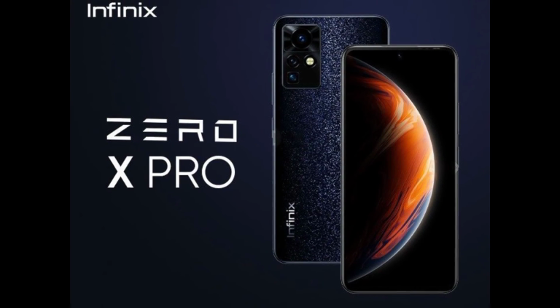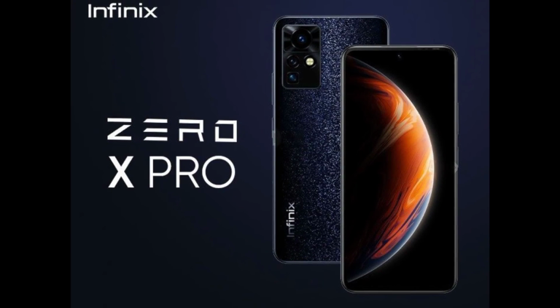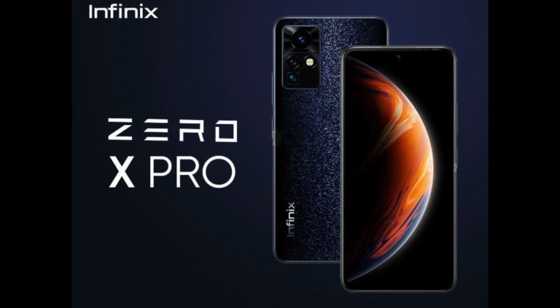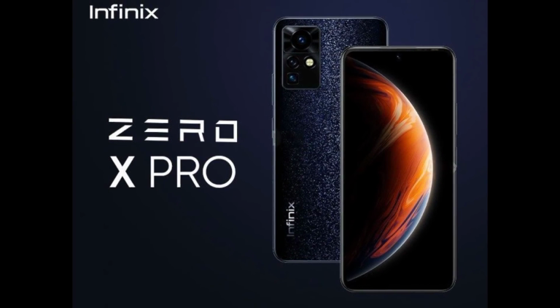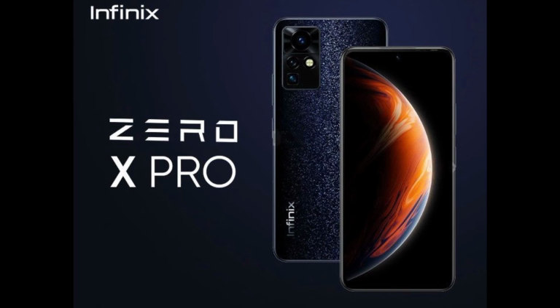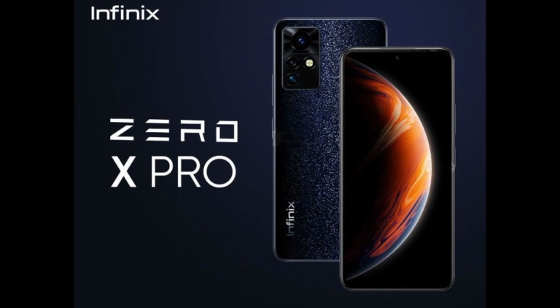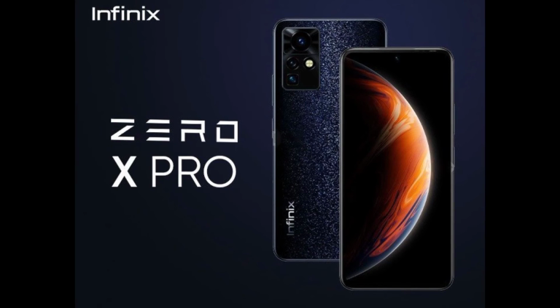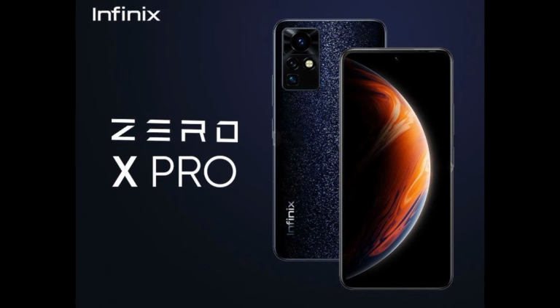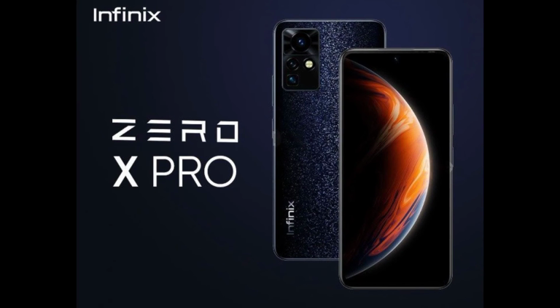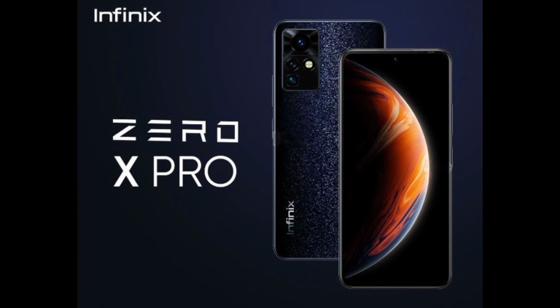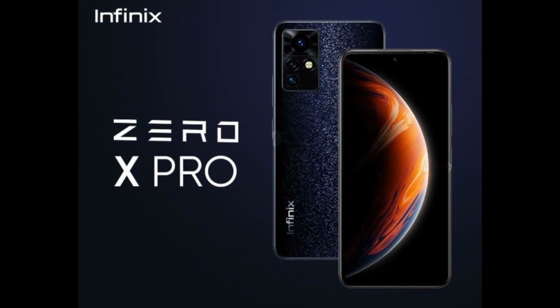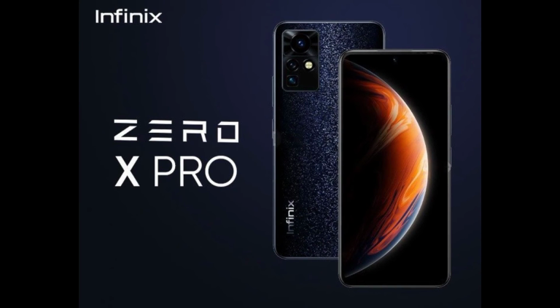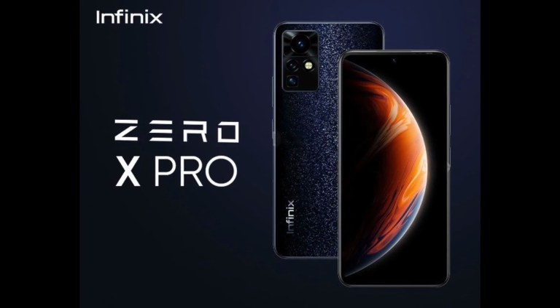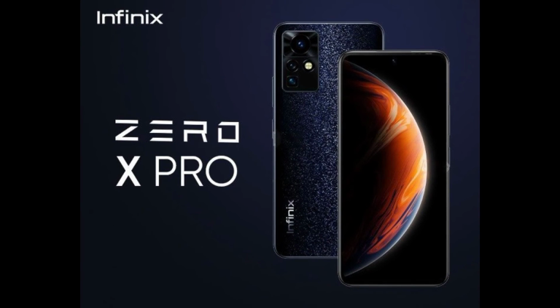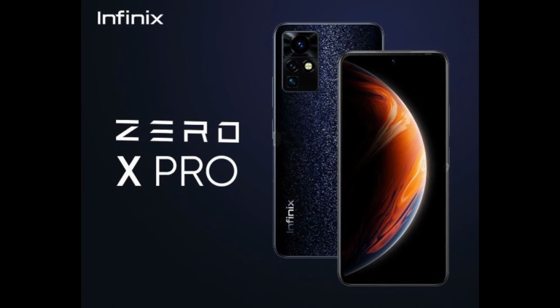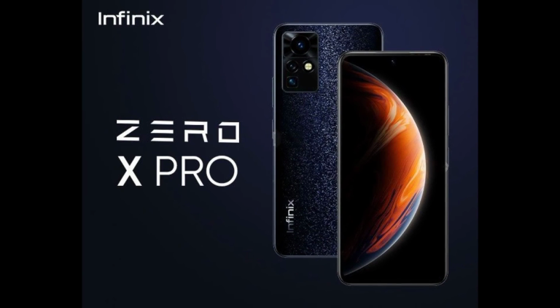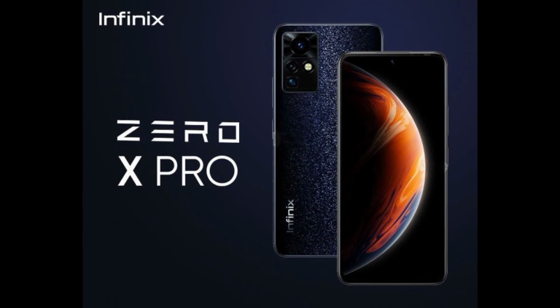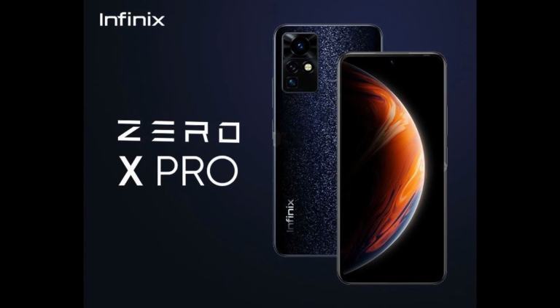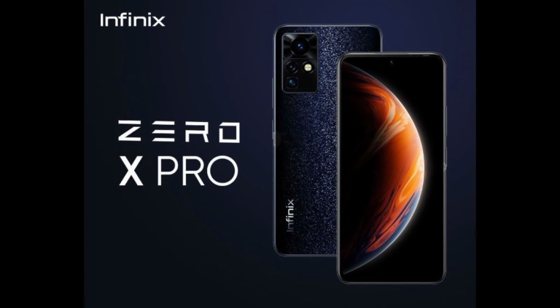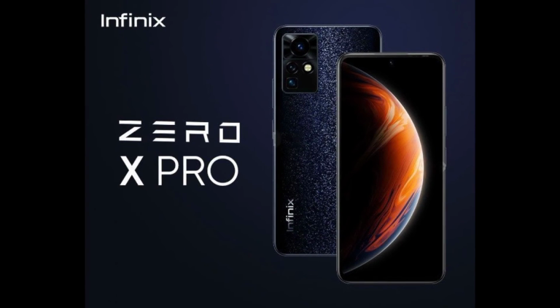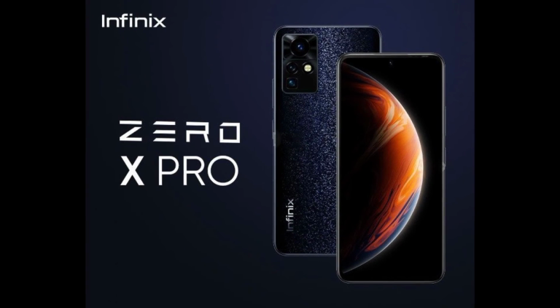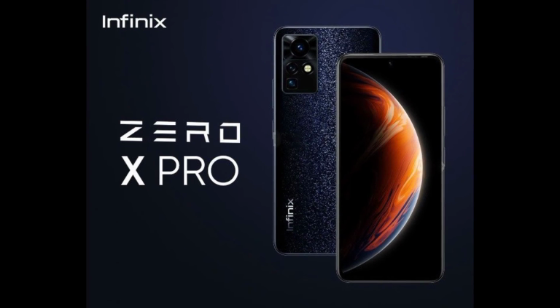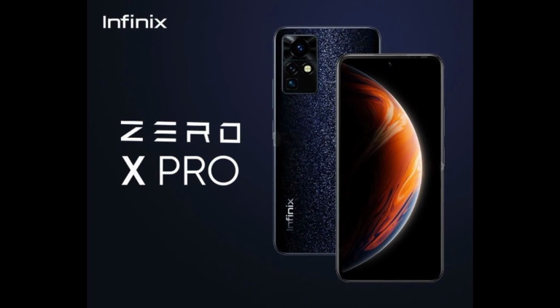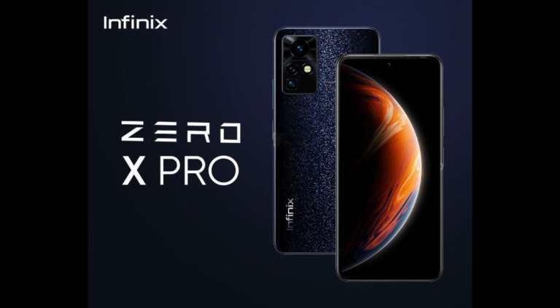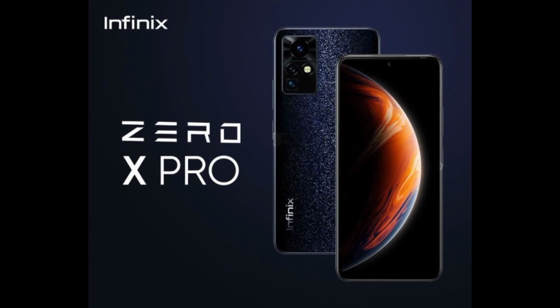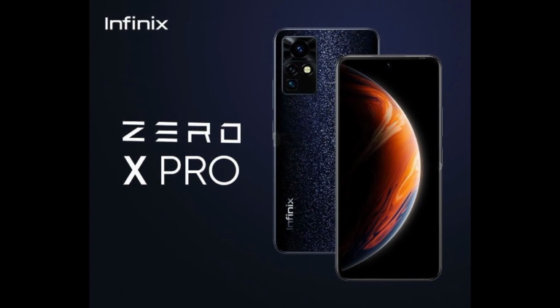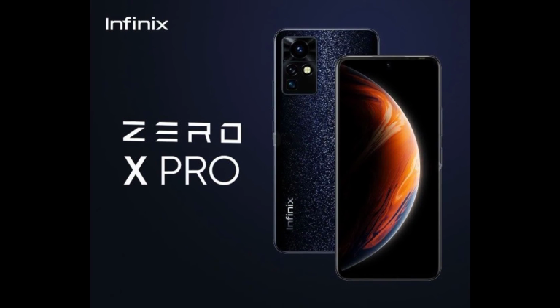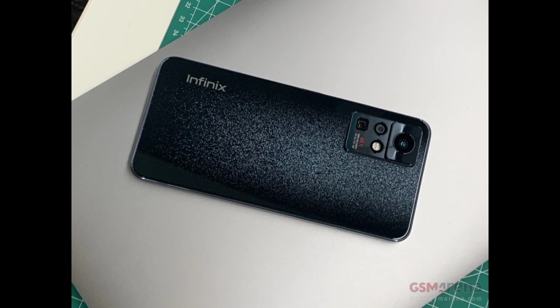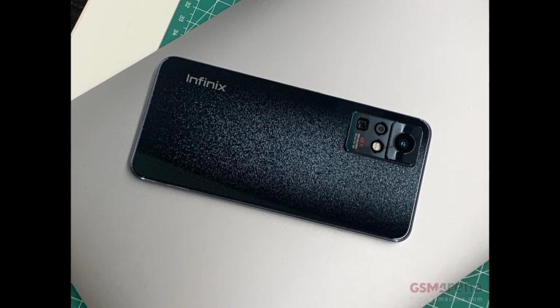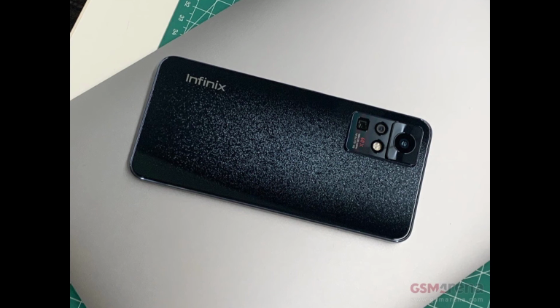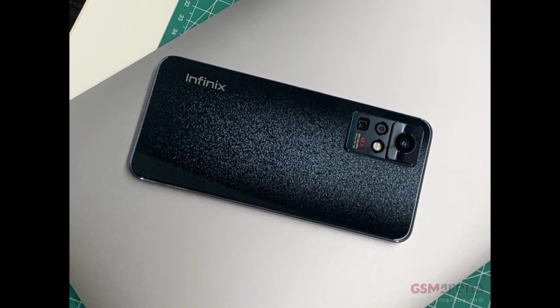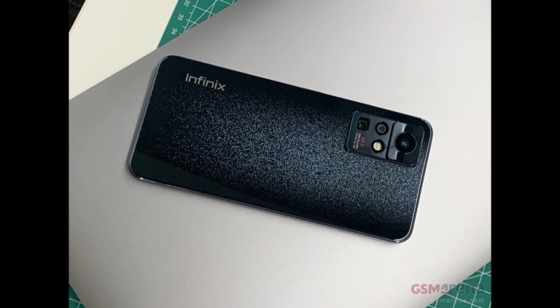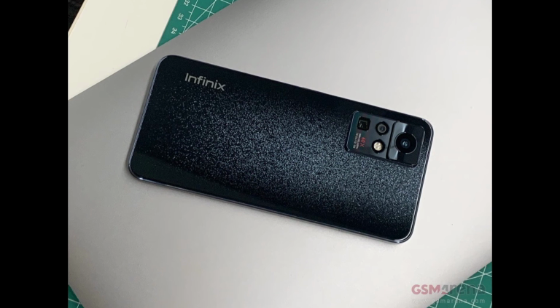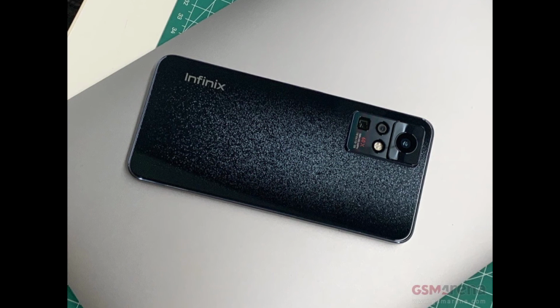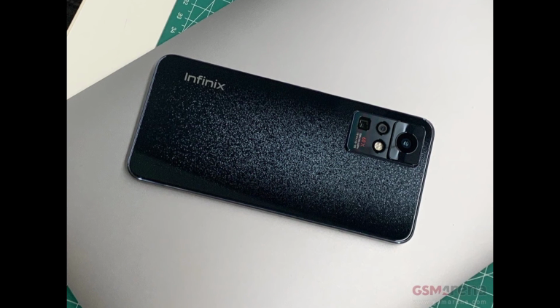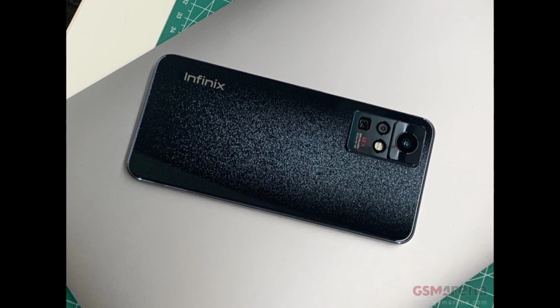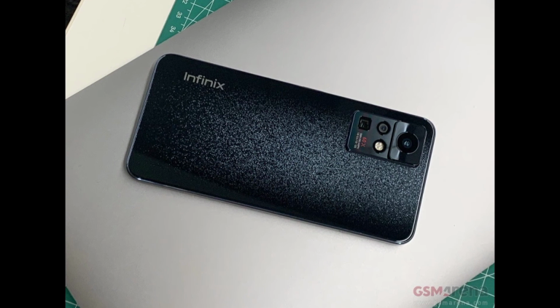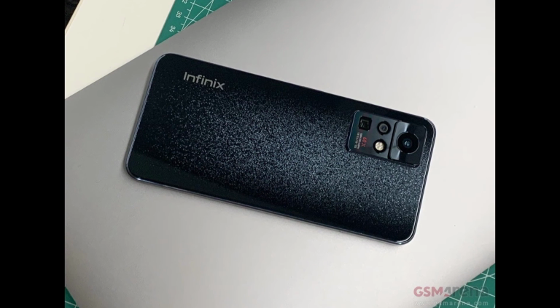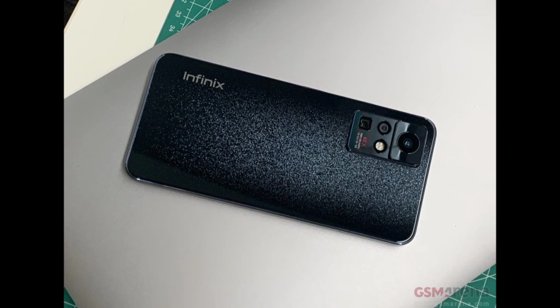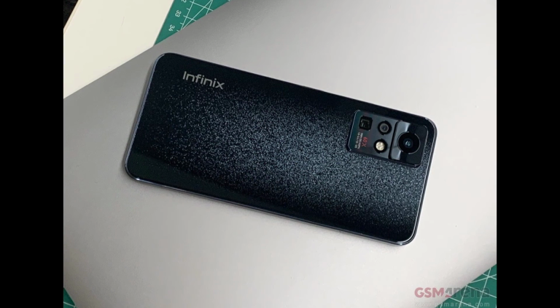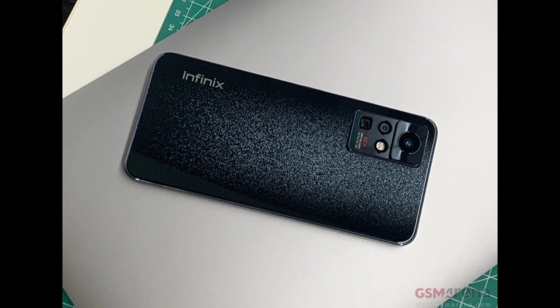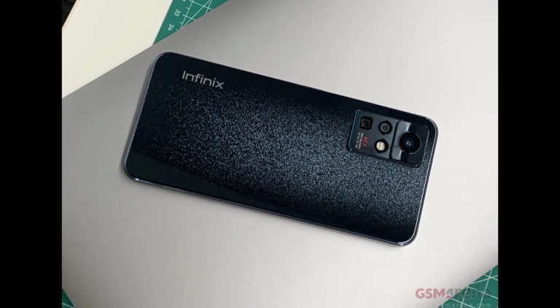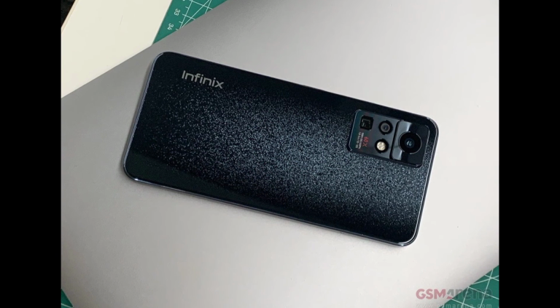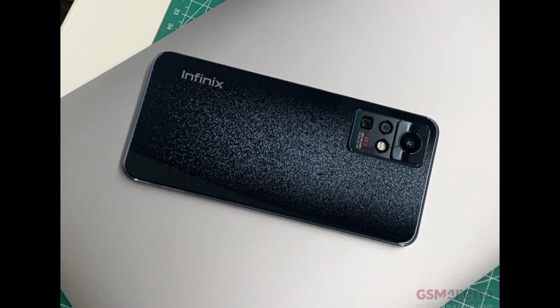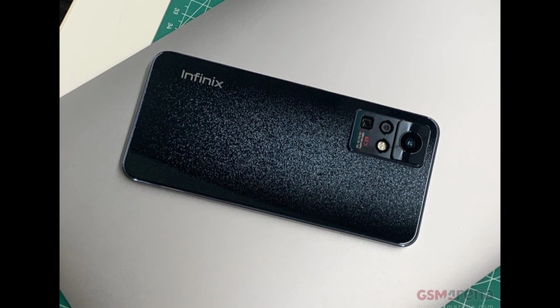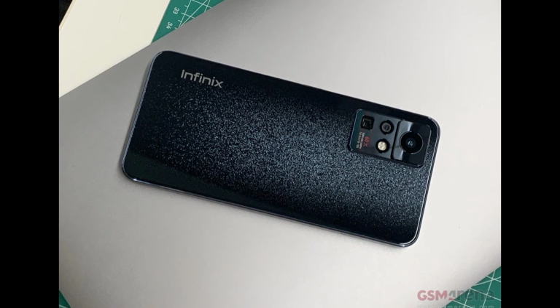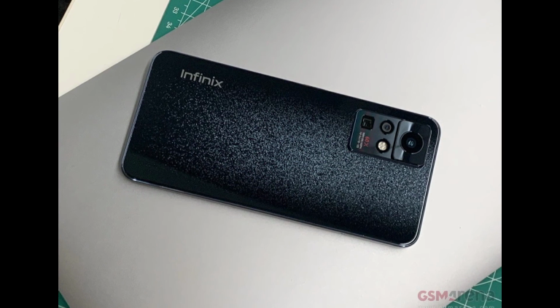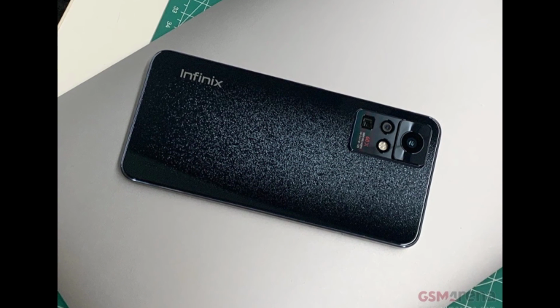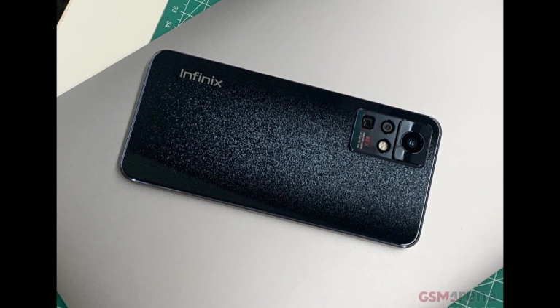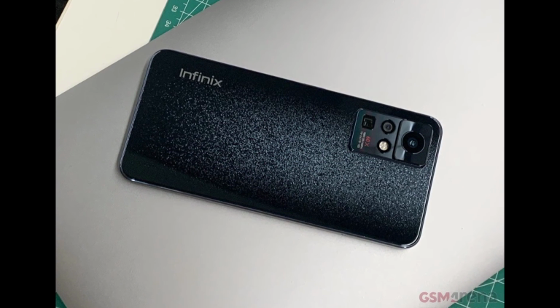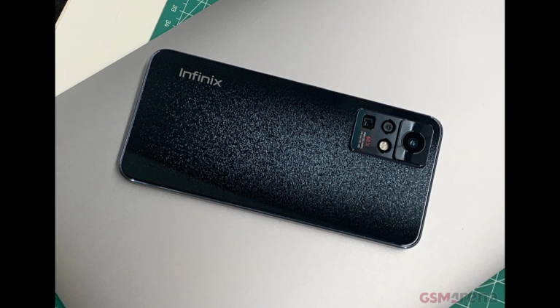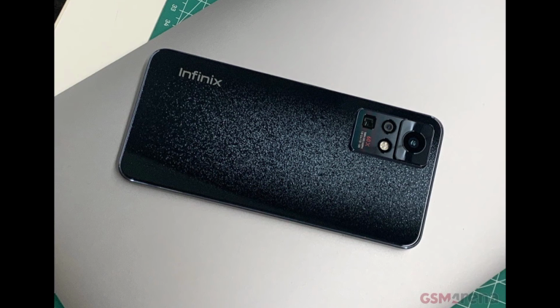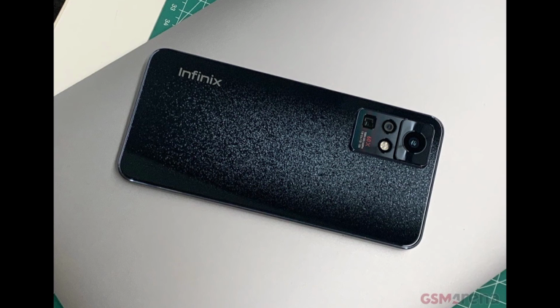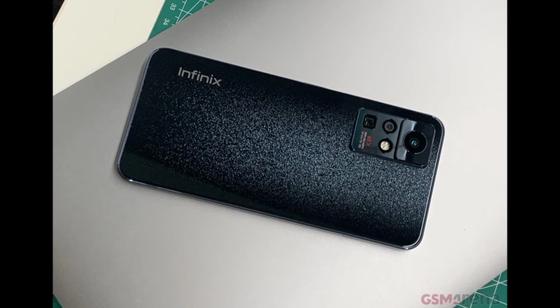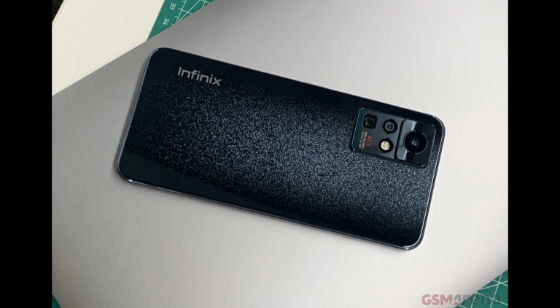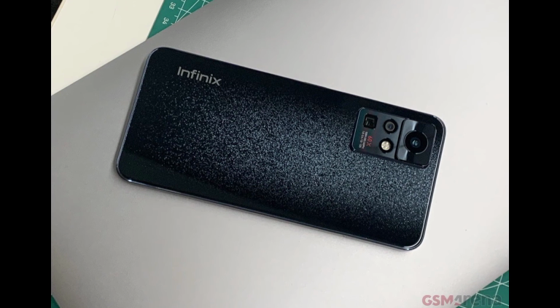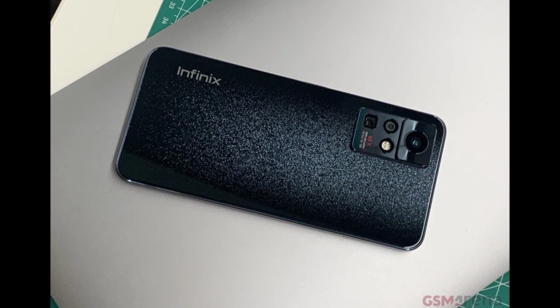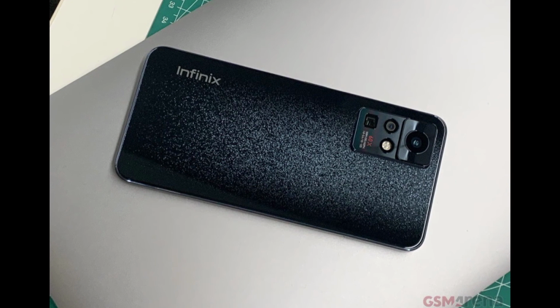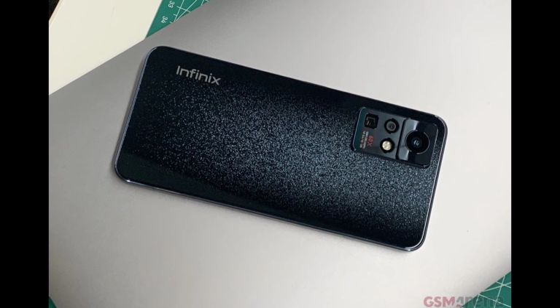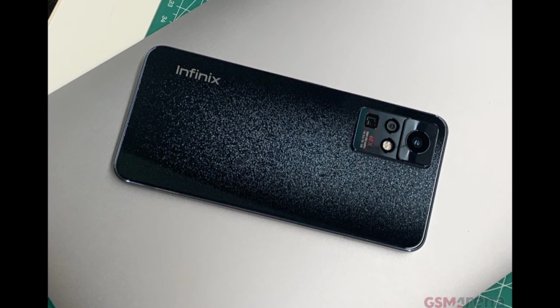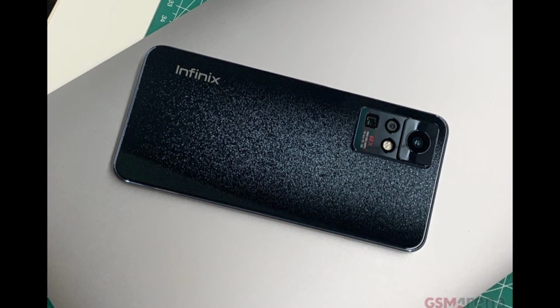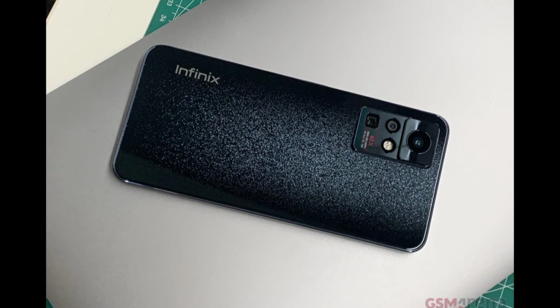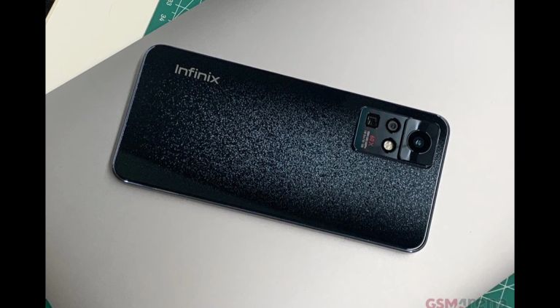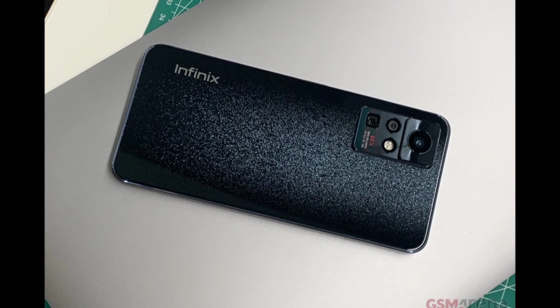The device is backed with a 4500mAh battery with 45W fast charging, charging up to 15 minutes.